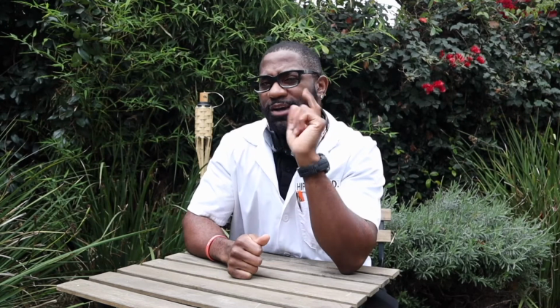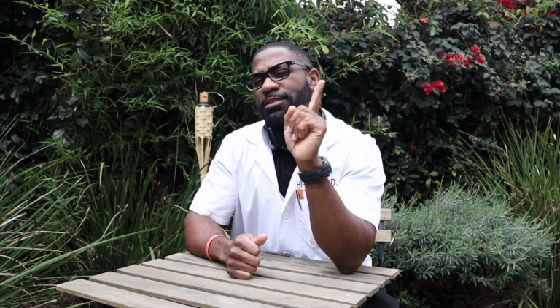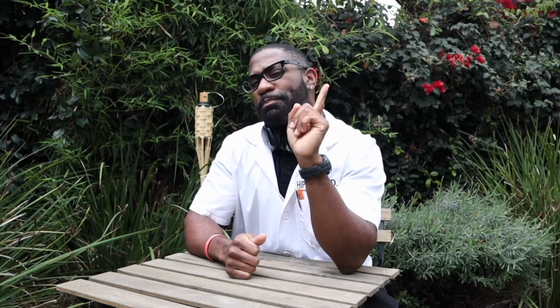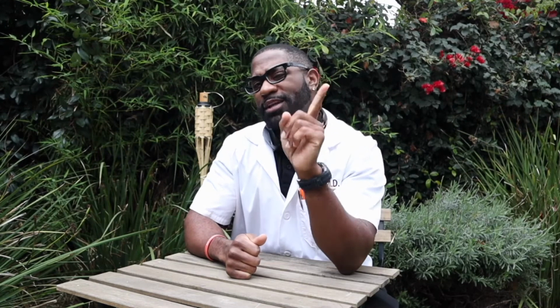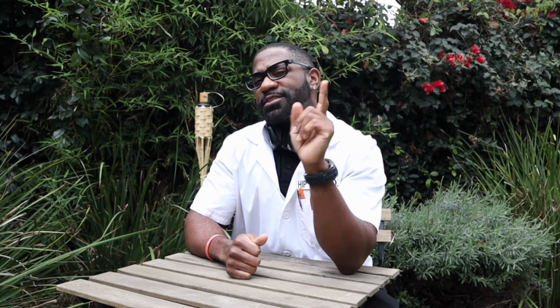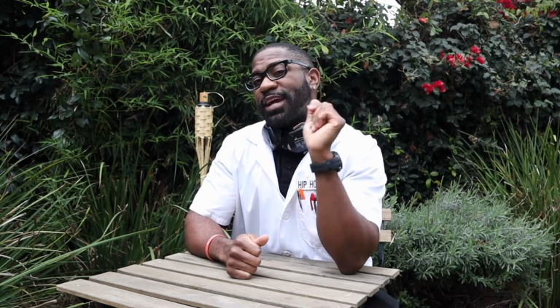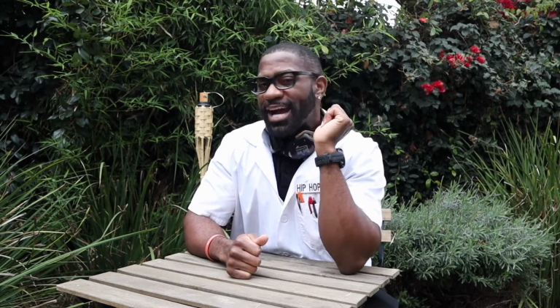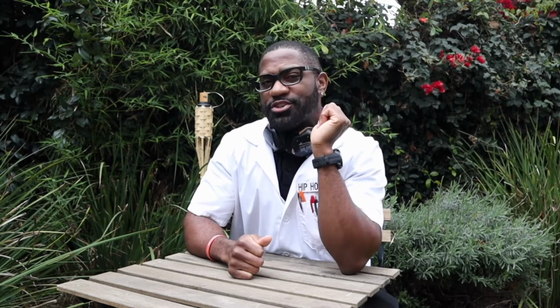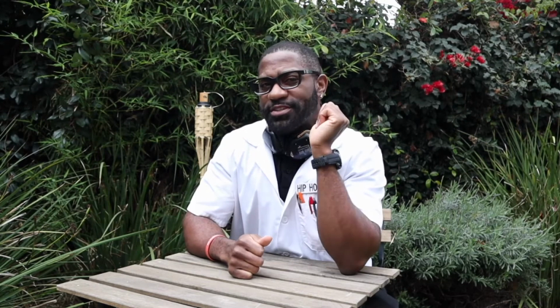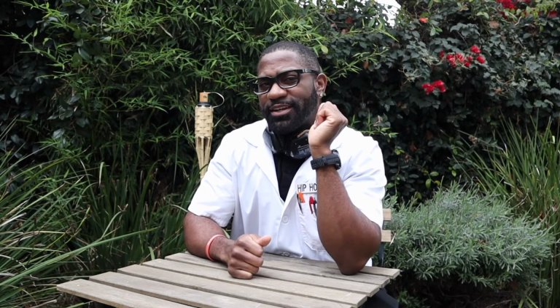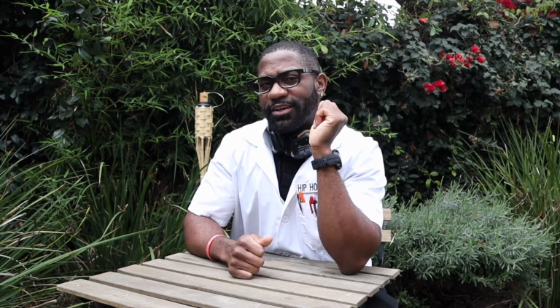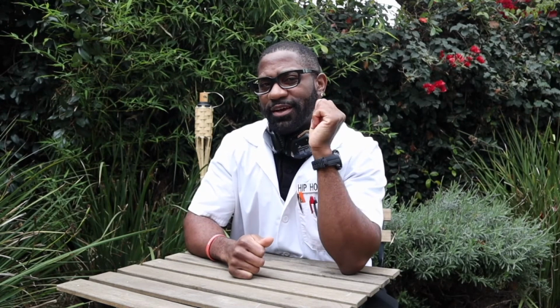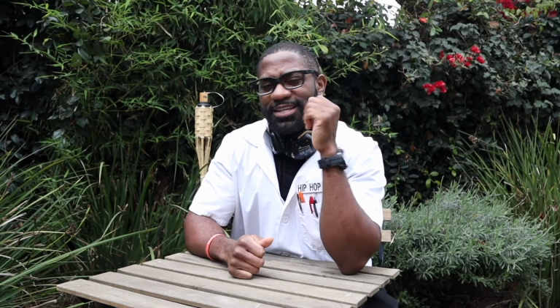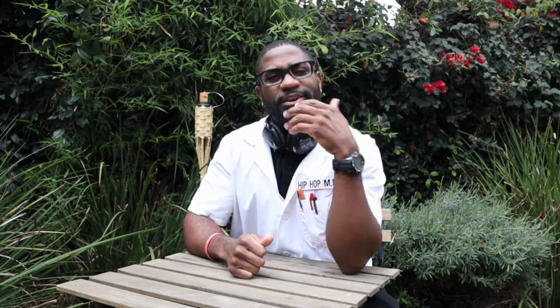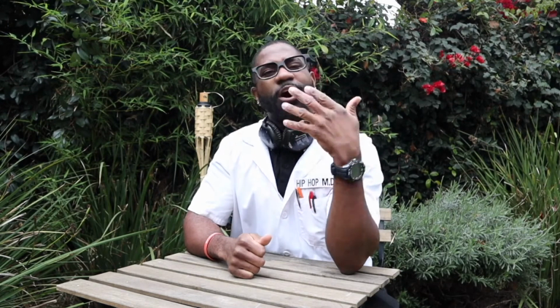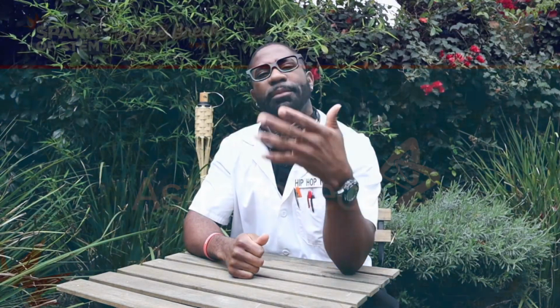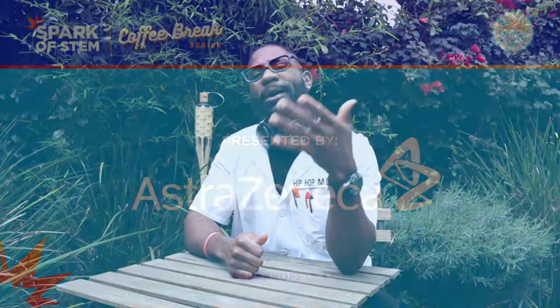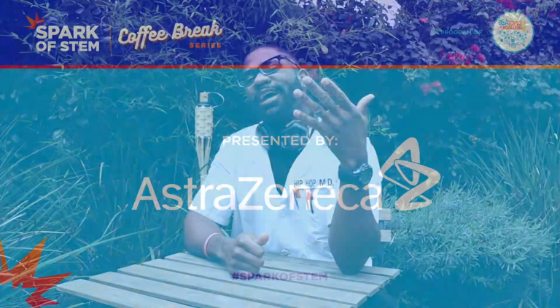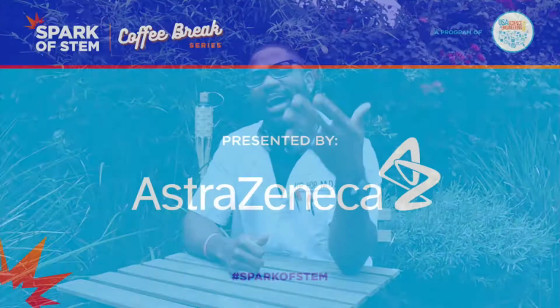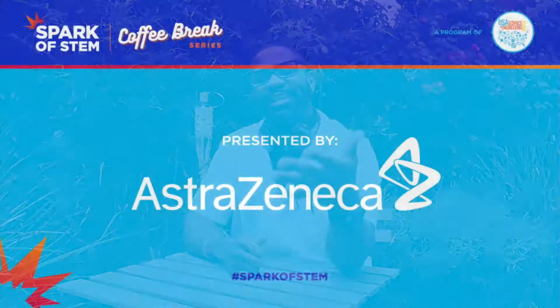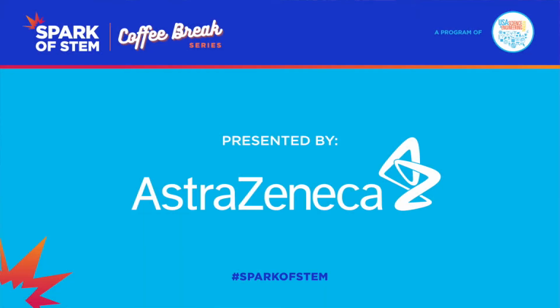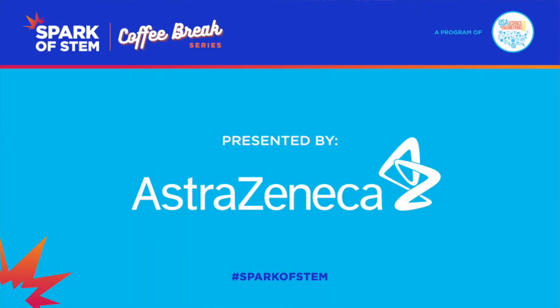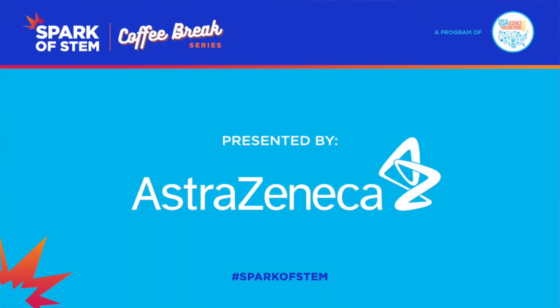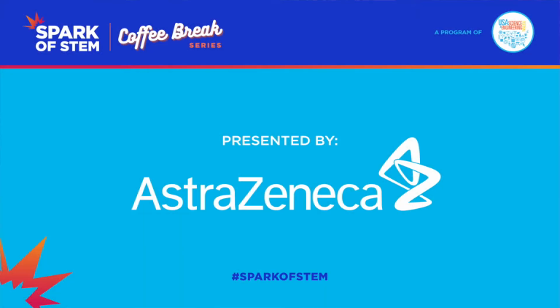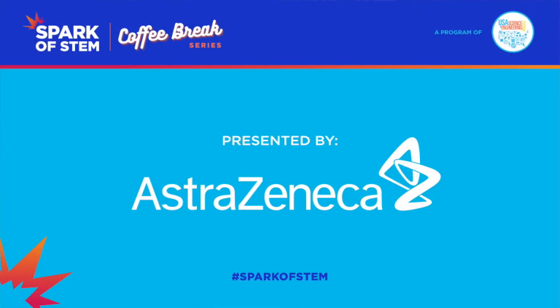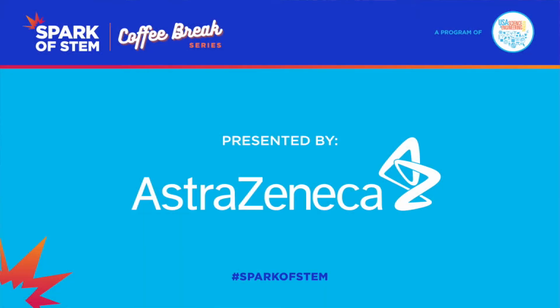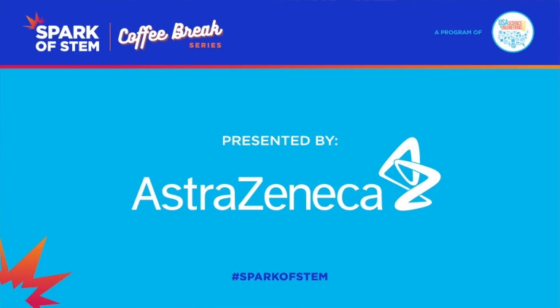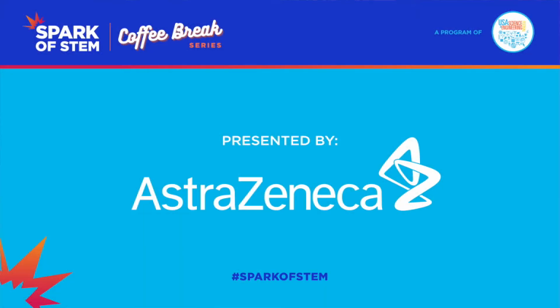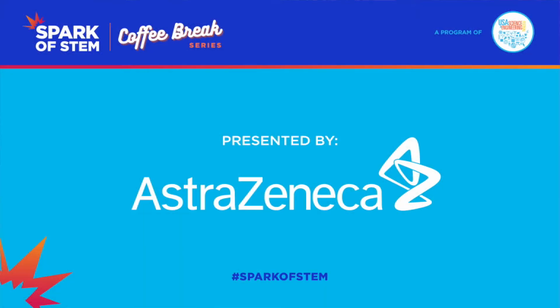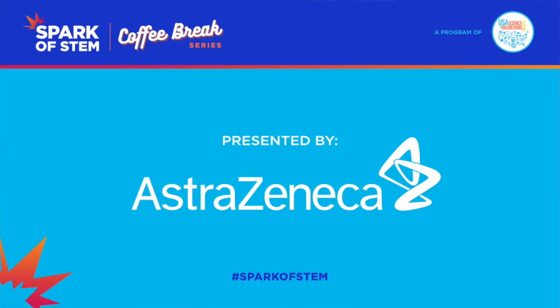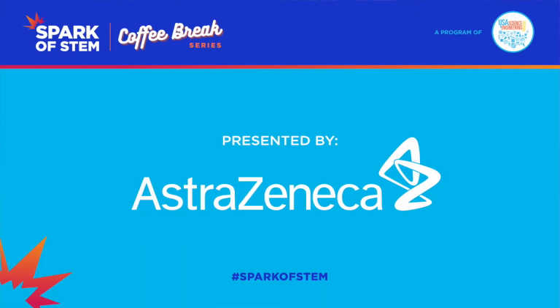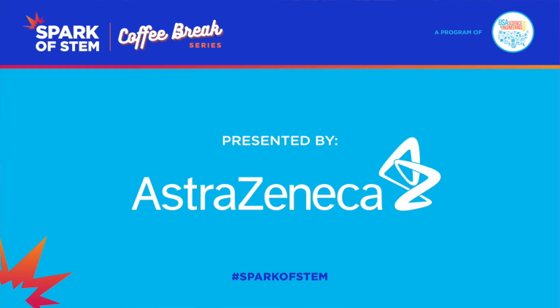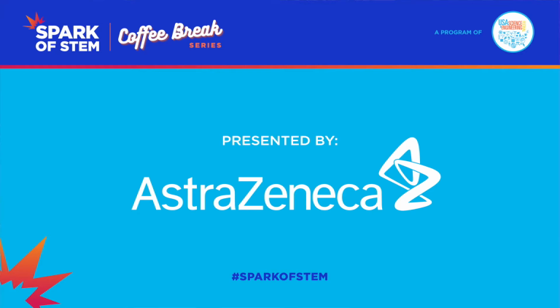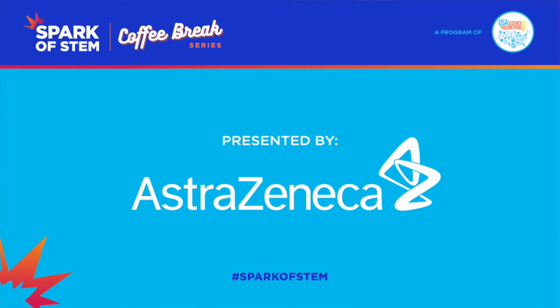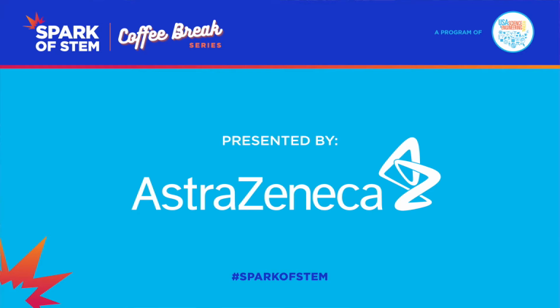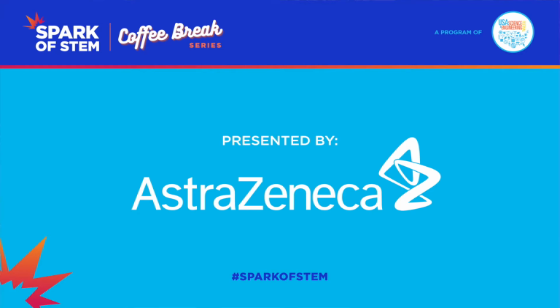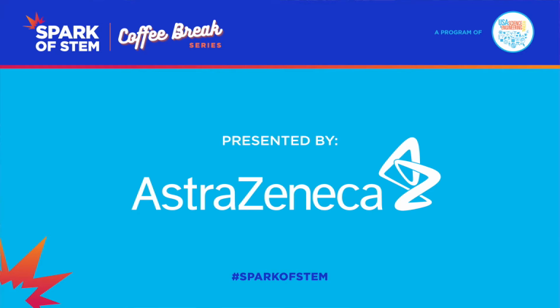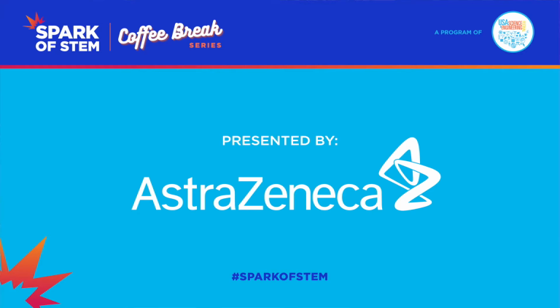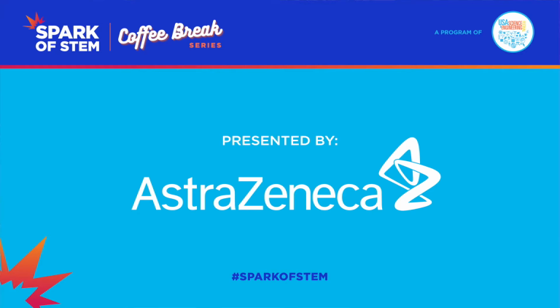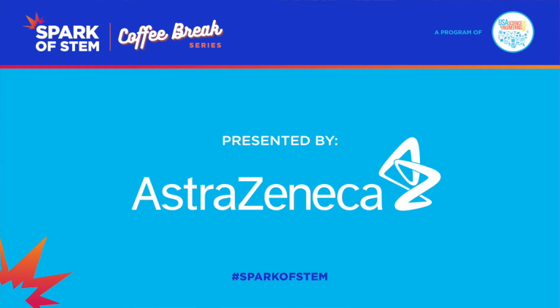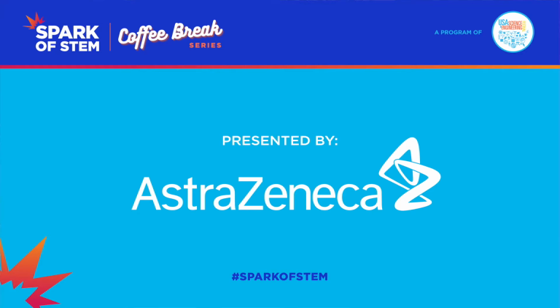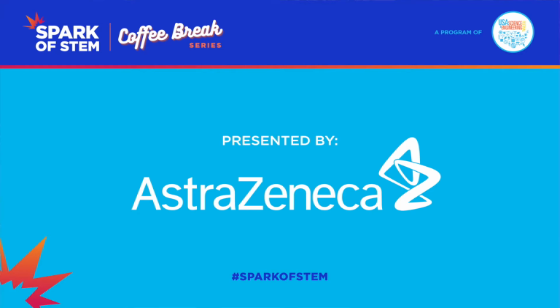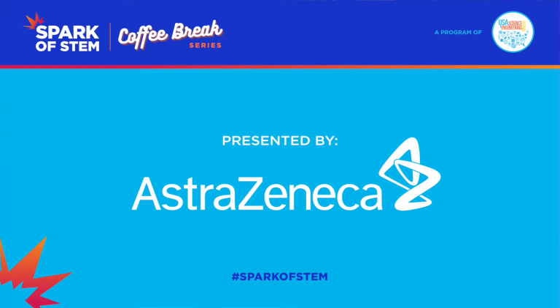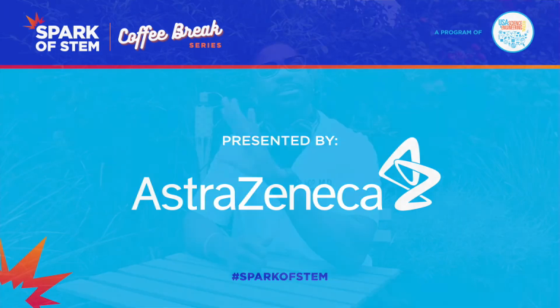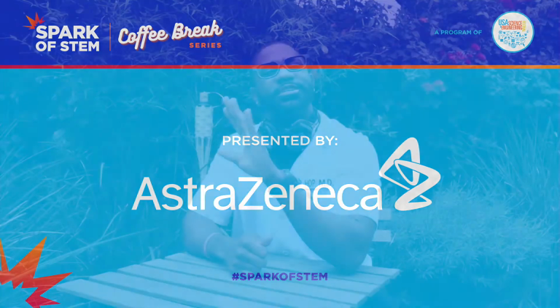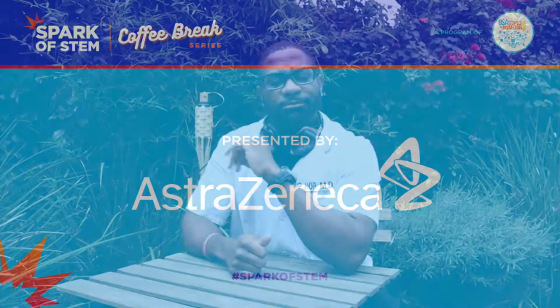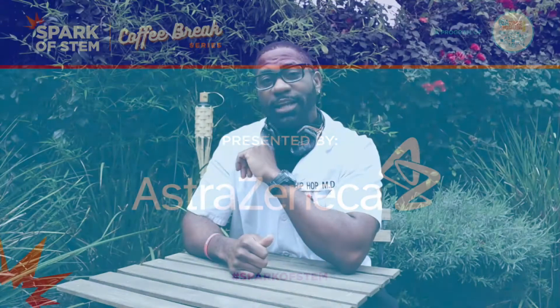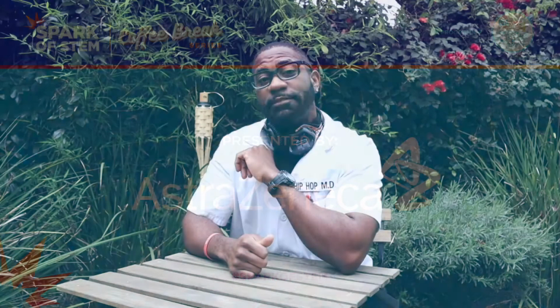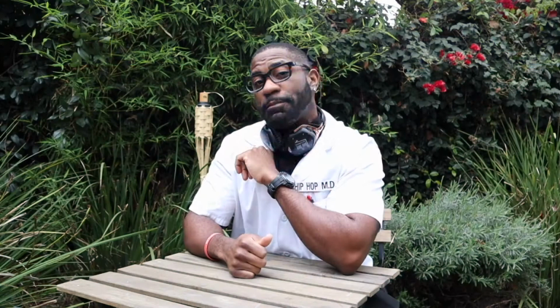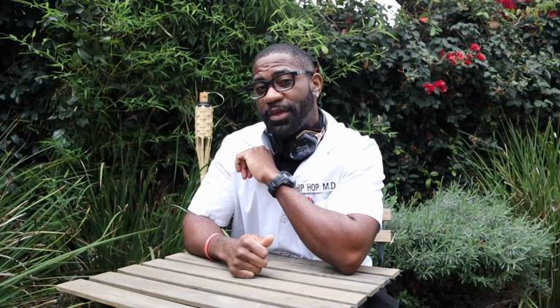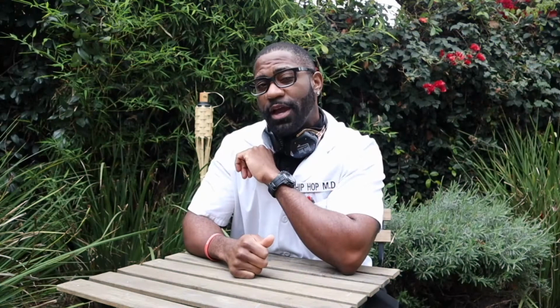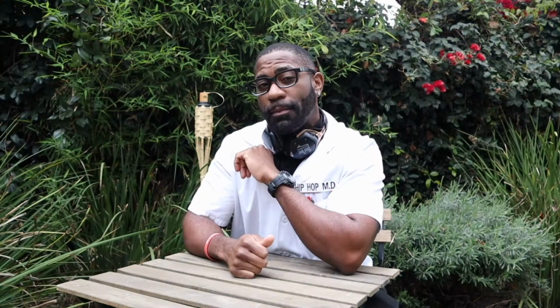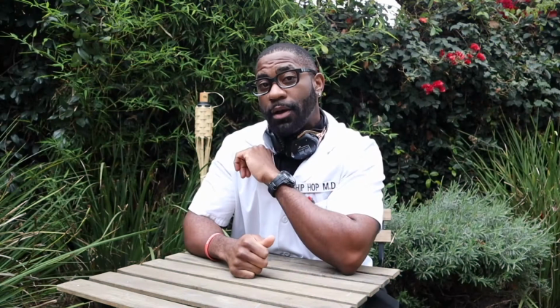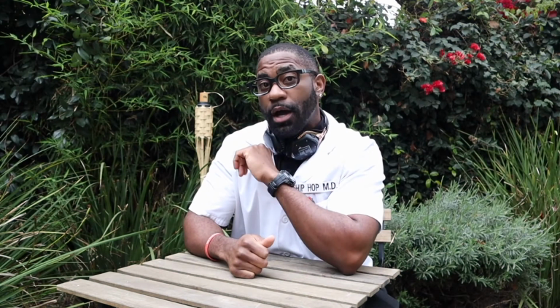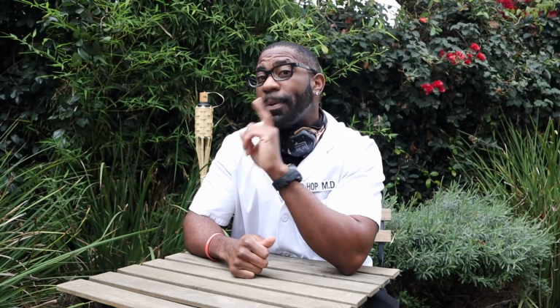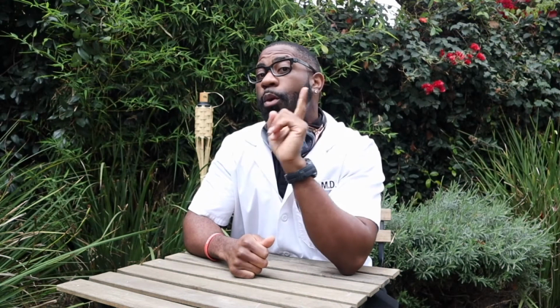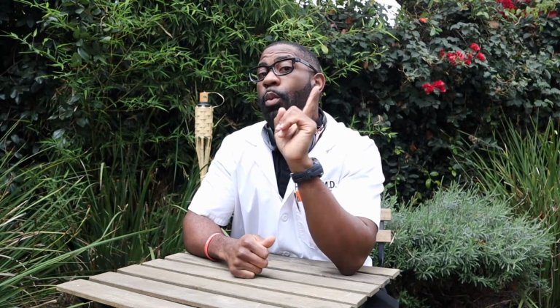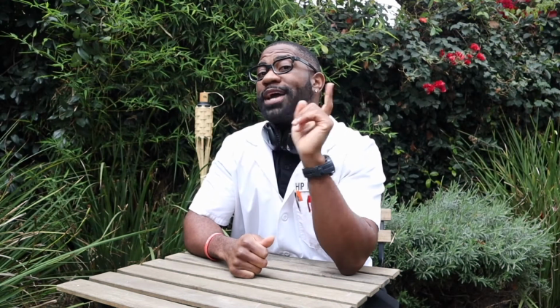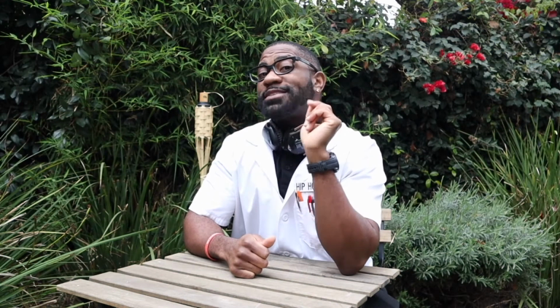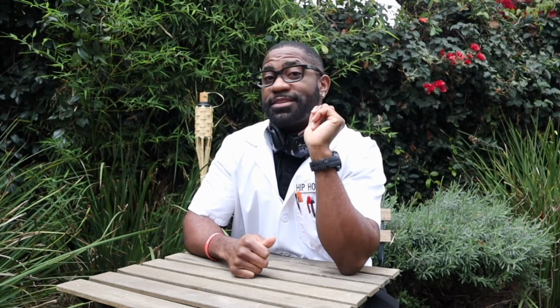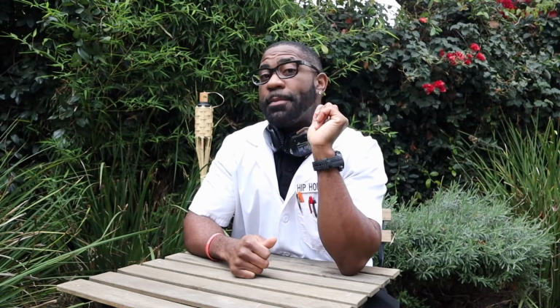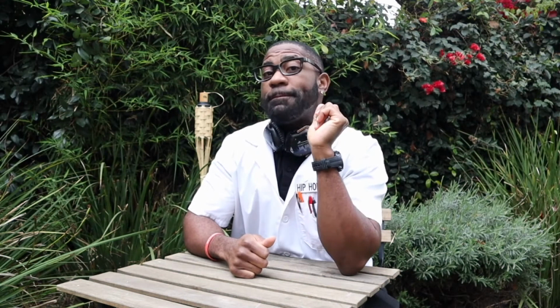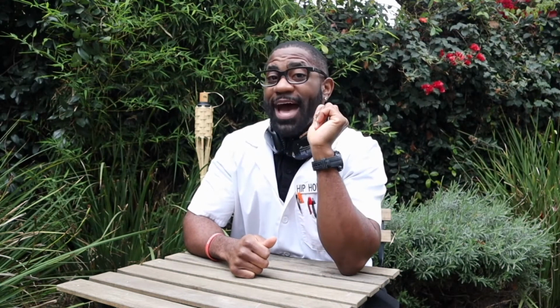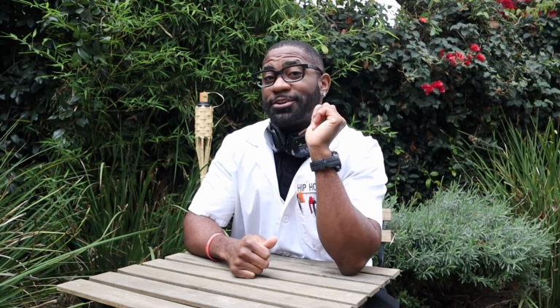And speaking of things that are important, our sponsor AstraZeneca is all about highlighting the importance of STEM topics. Let's take a moment to hear directly from them about why STEM matters.